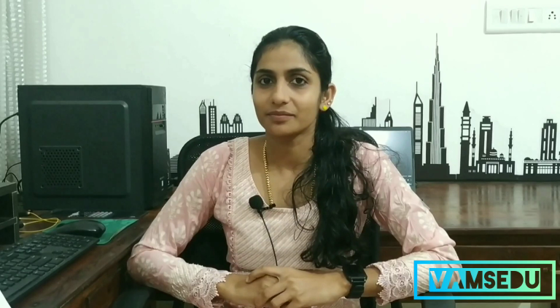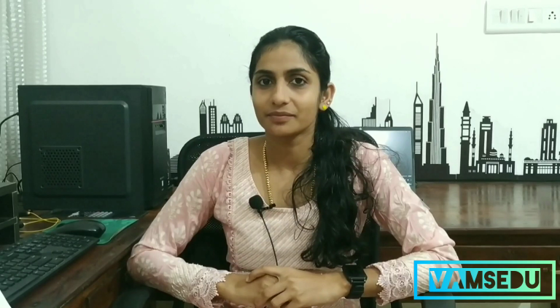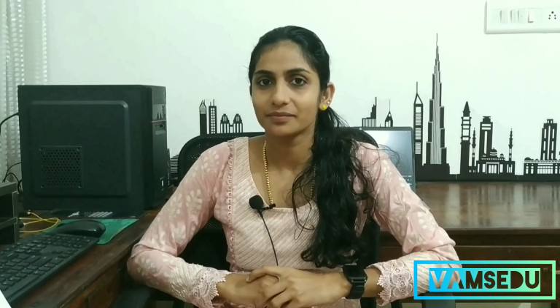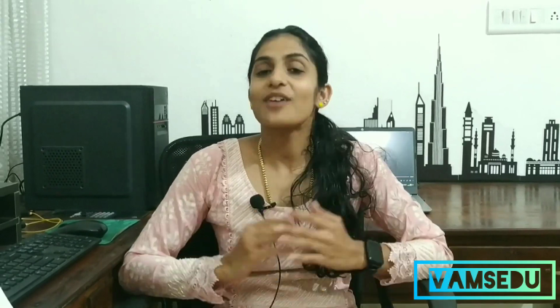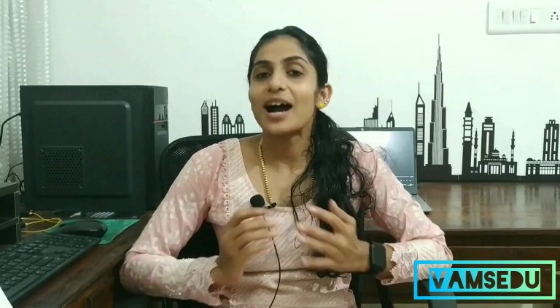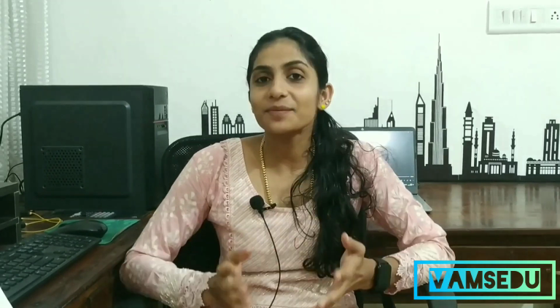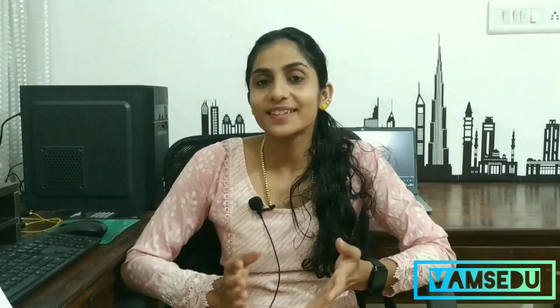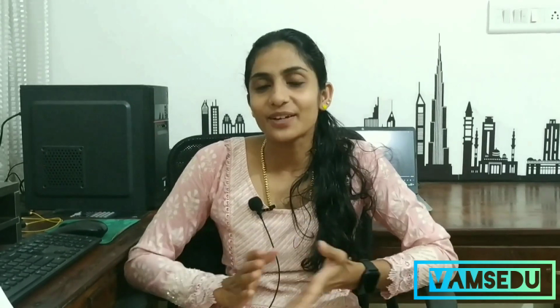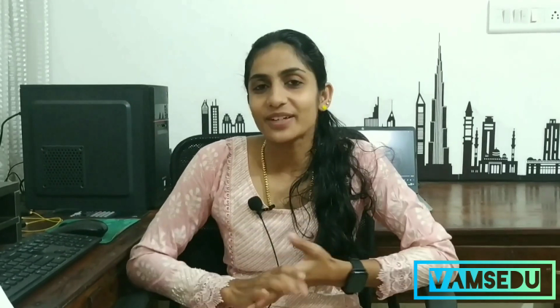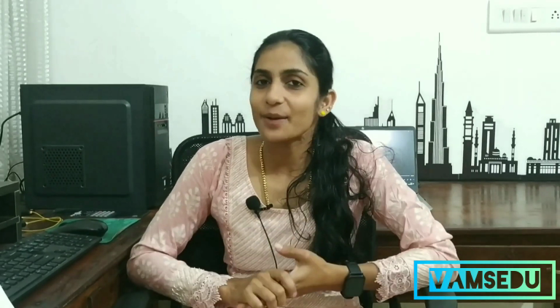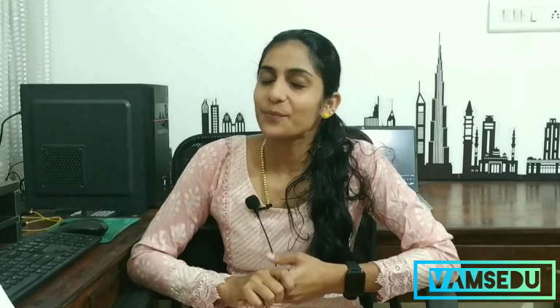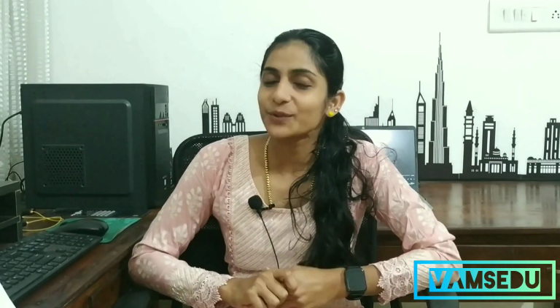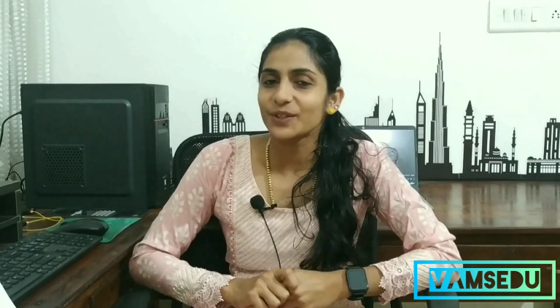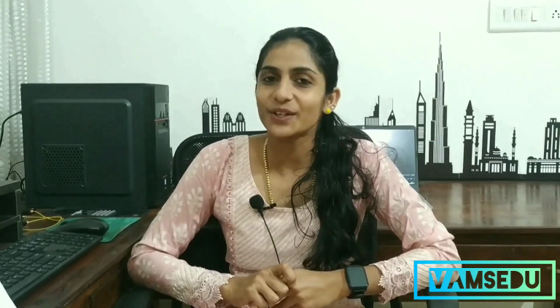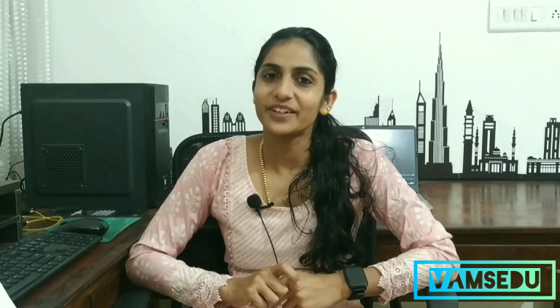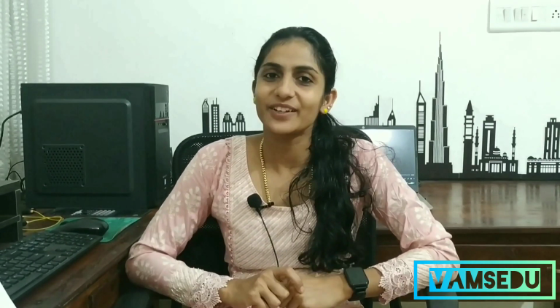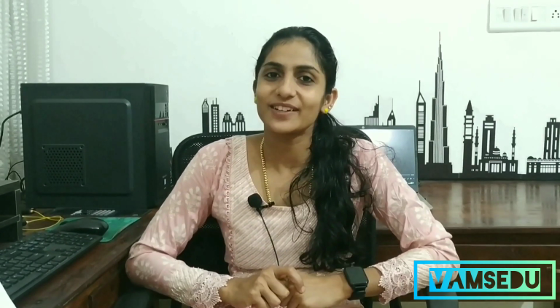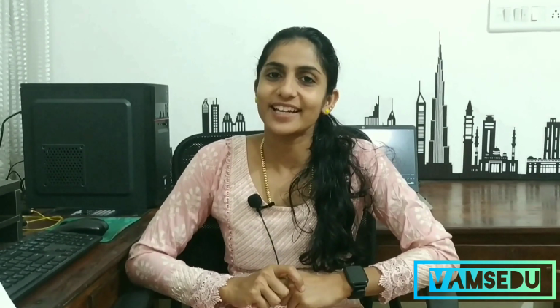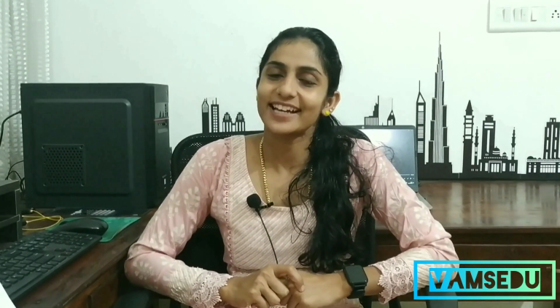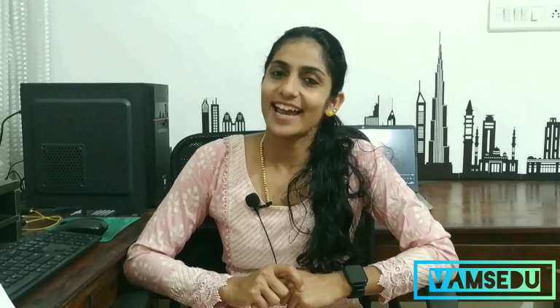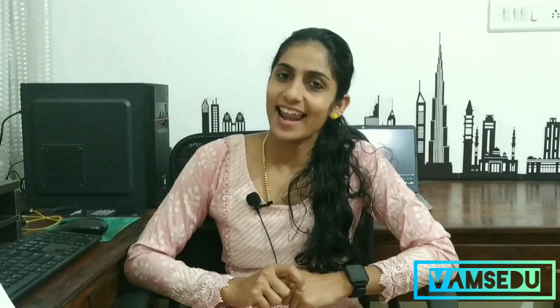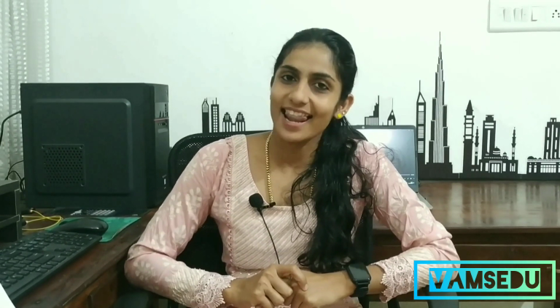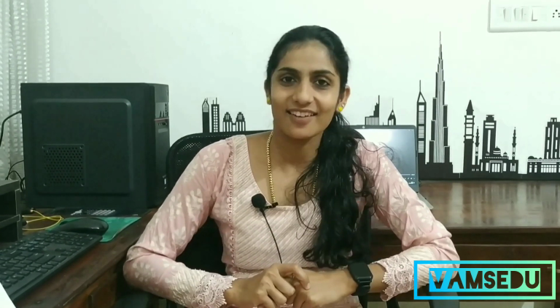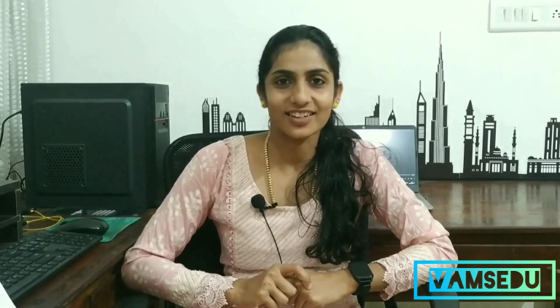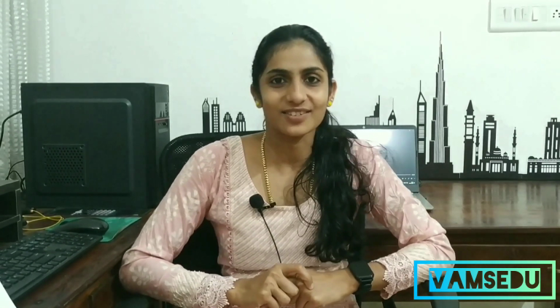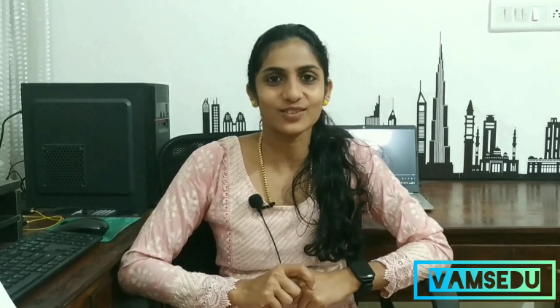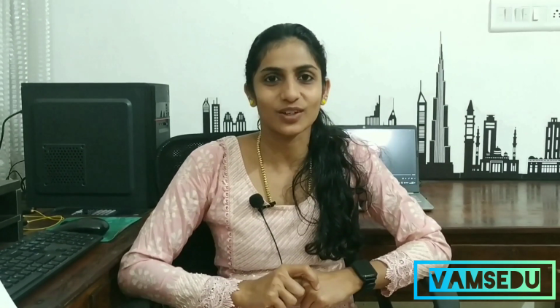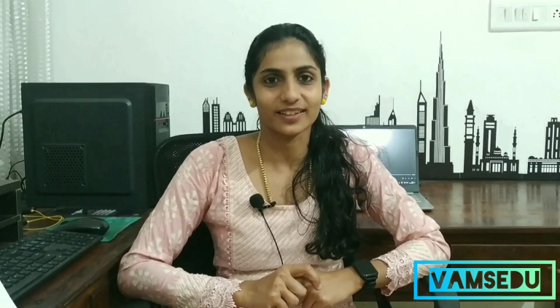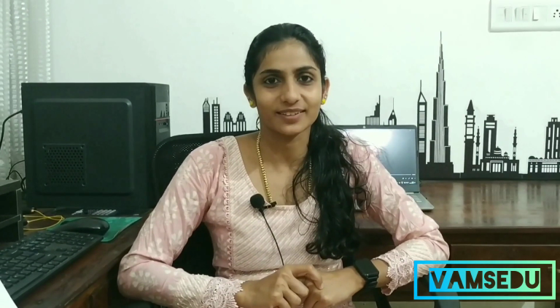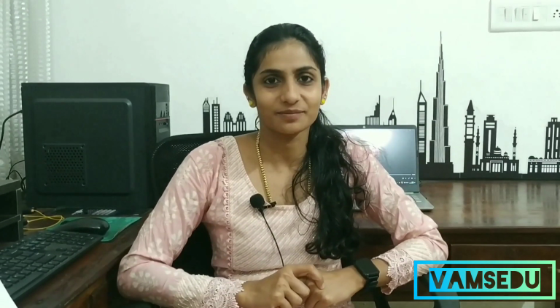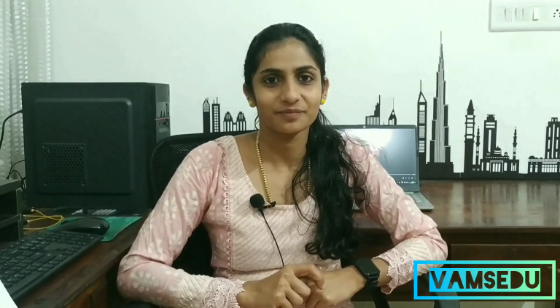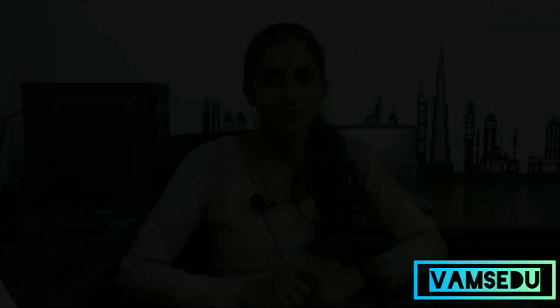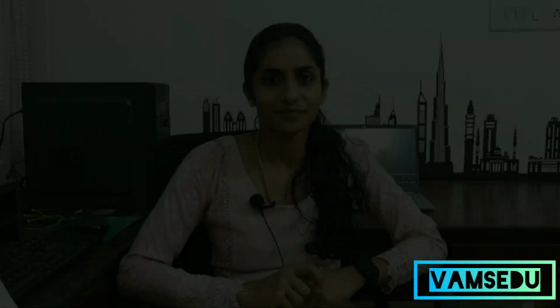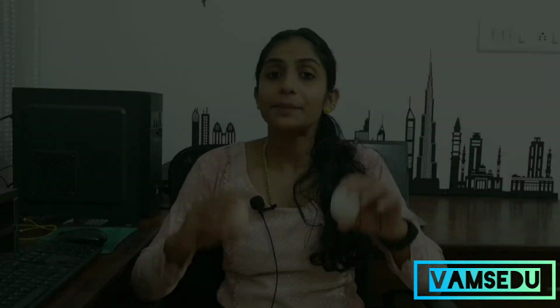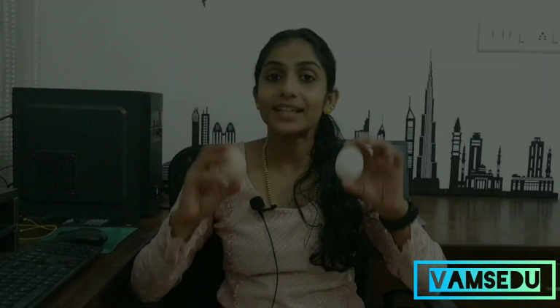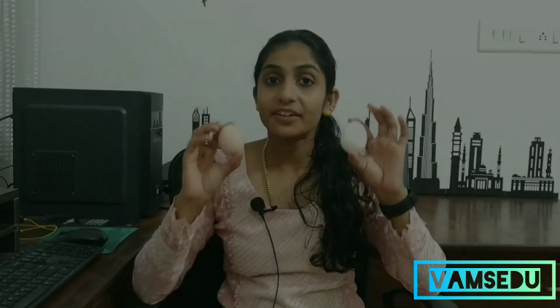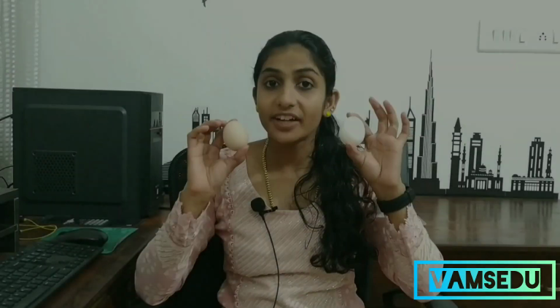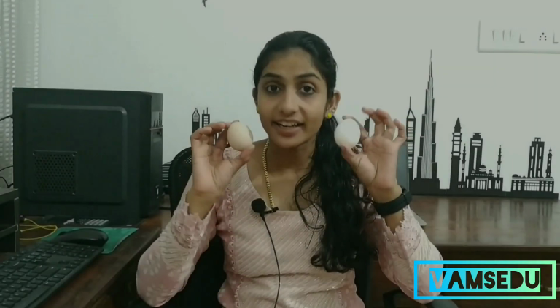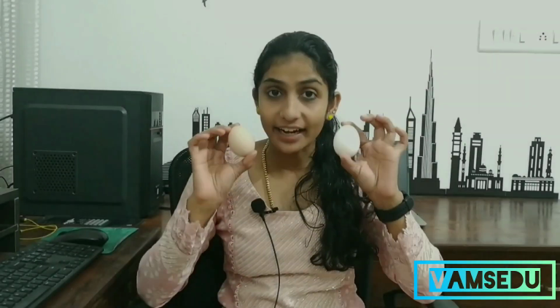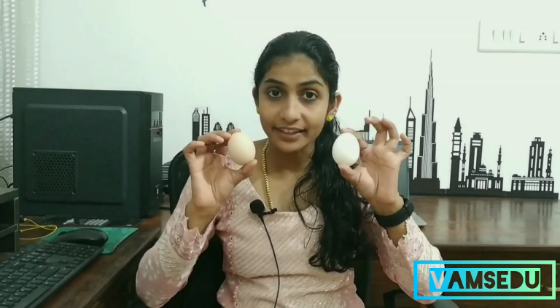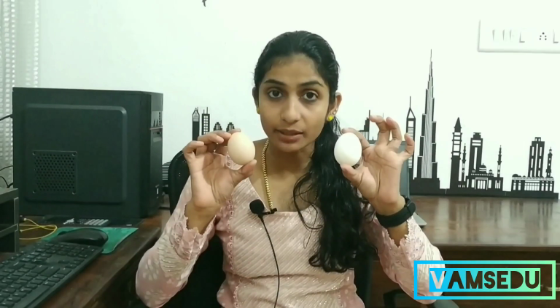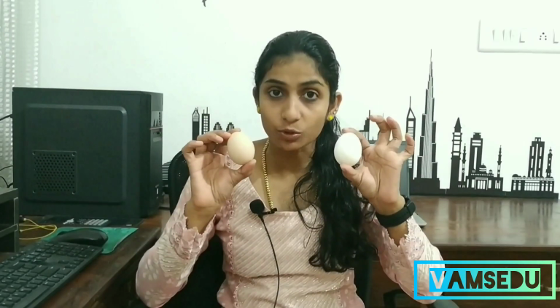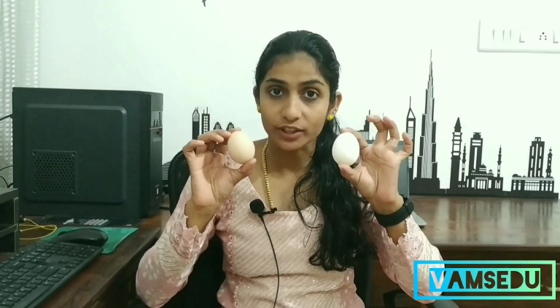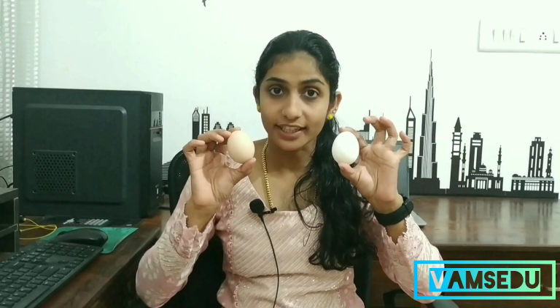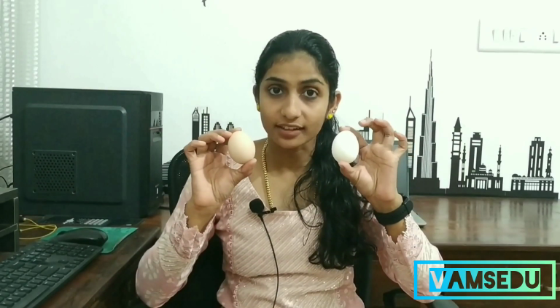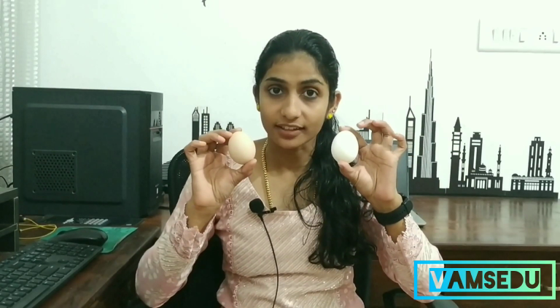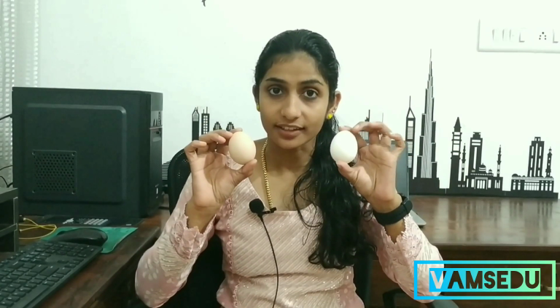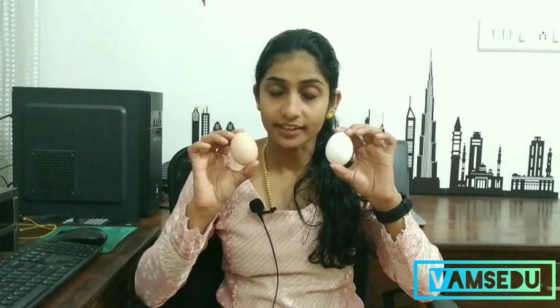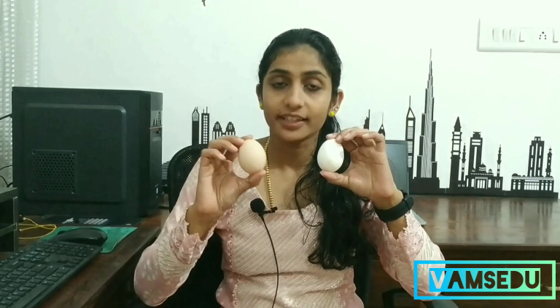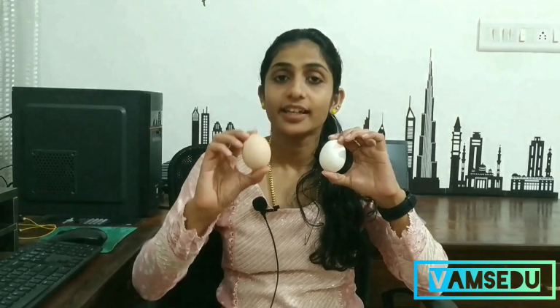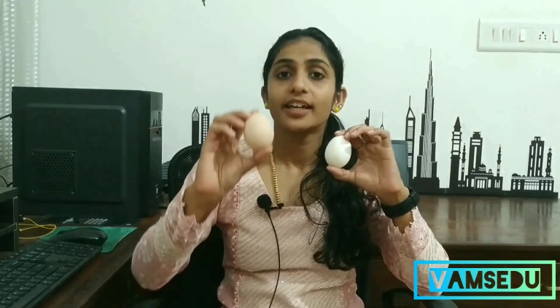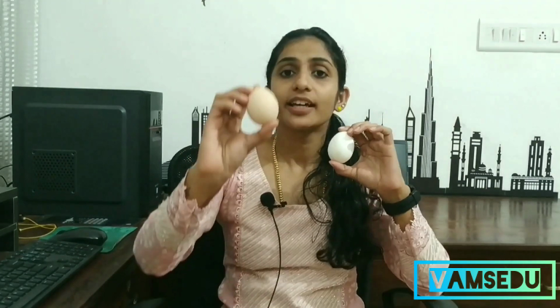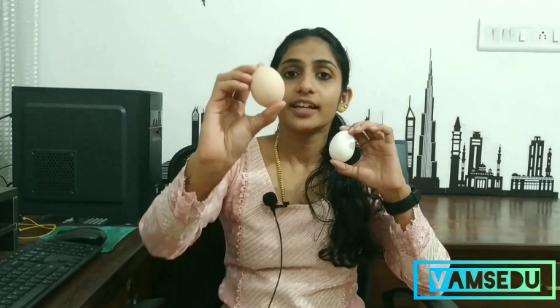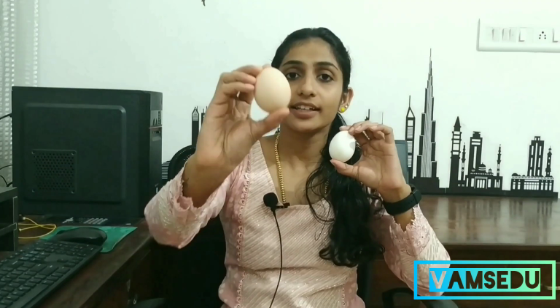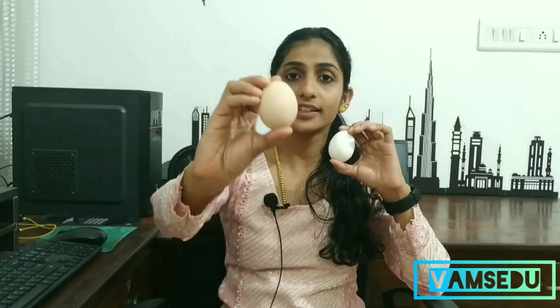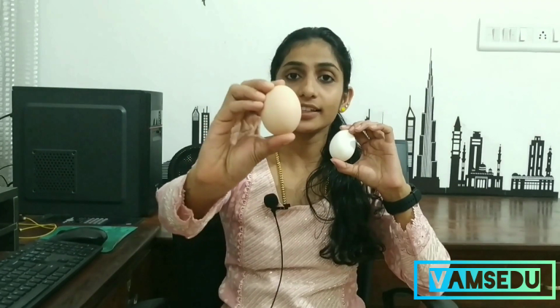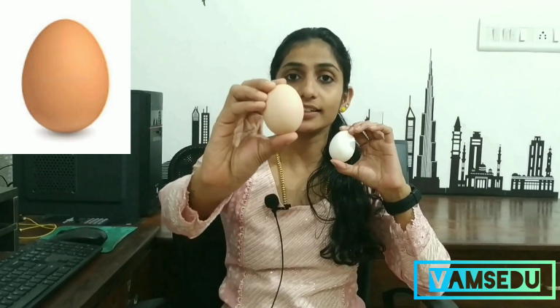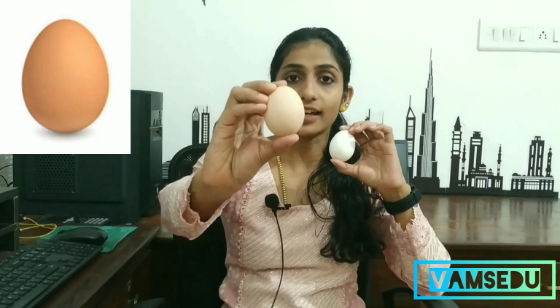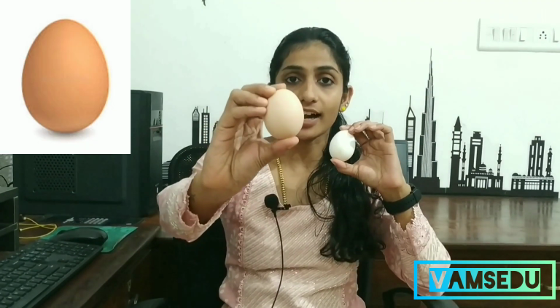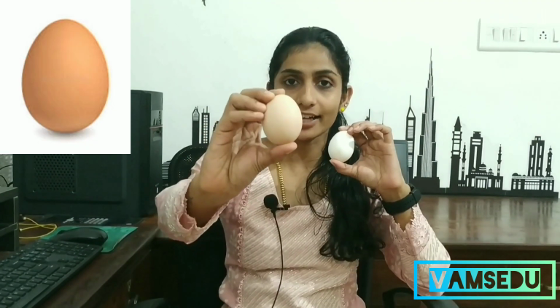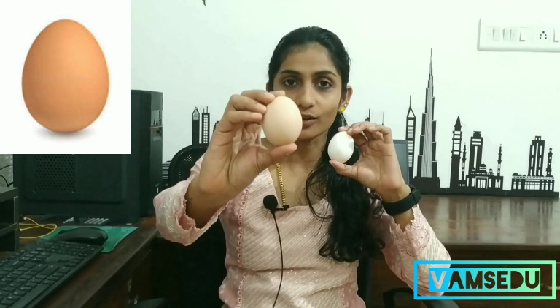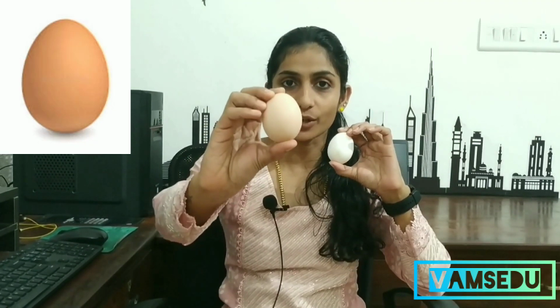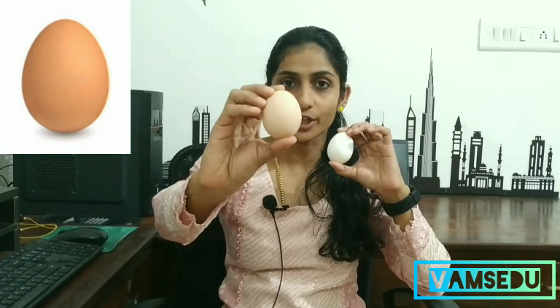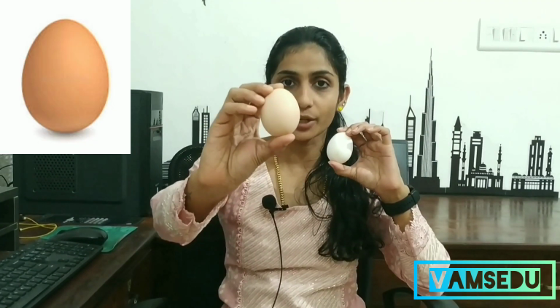Hello everyone from the Farms Studio. We took a look. This is seven.